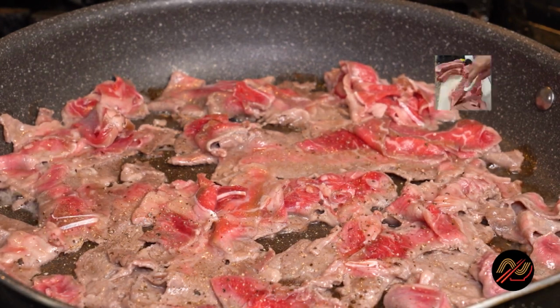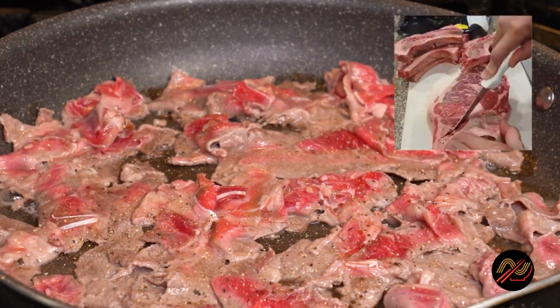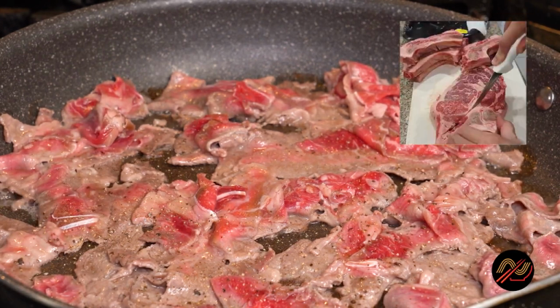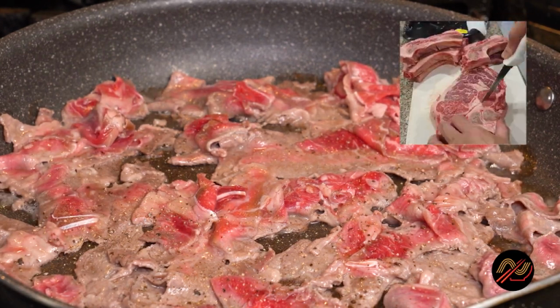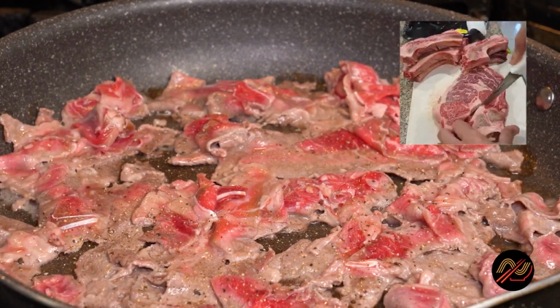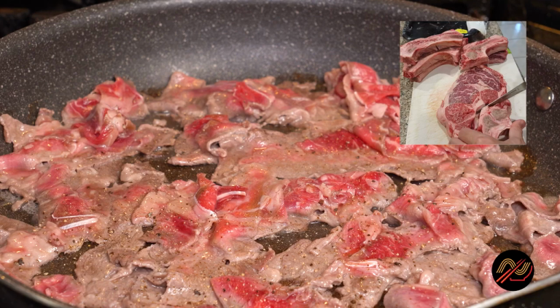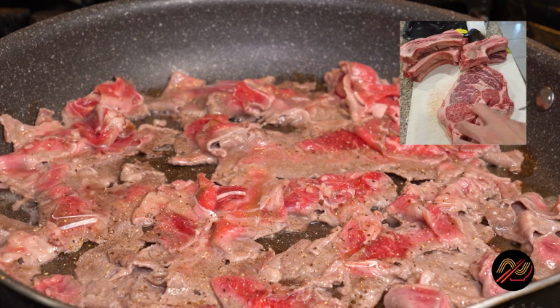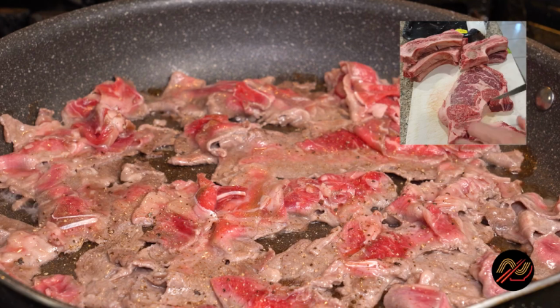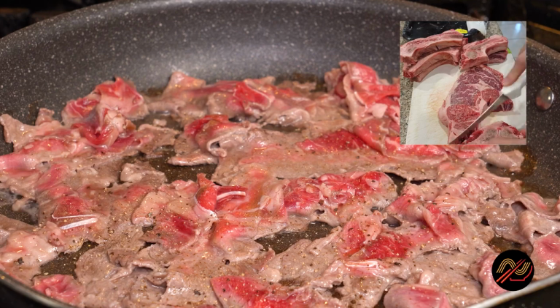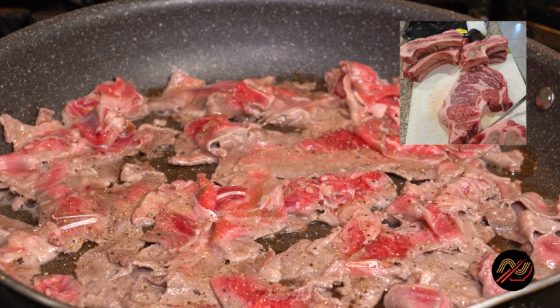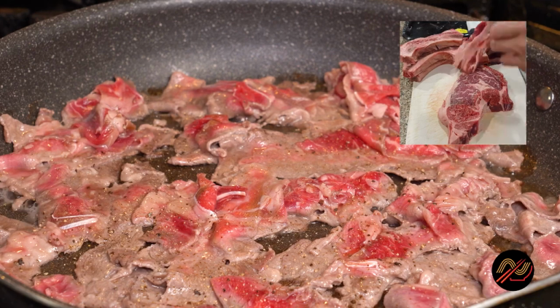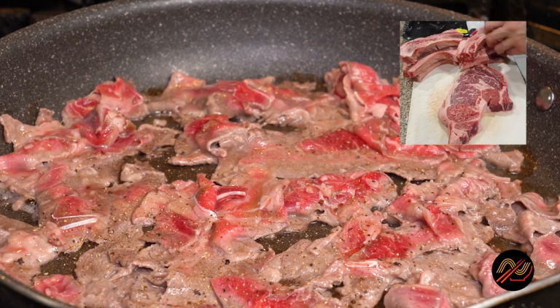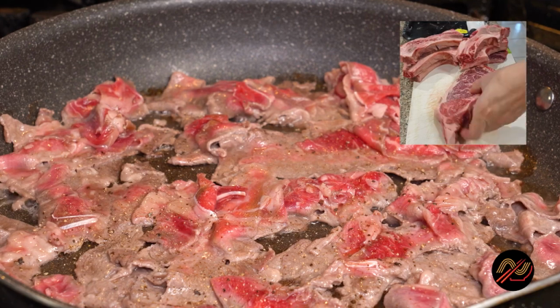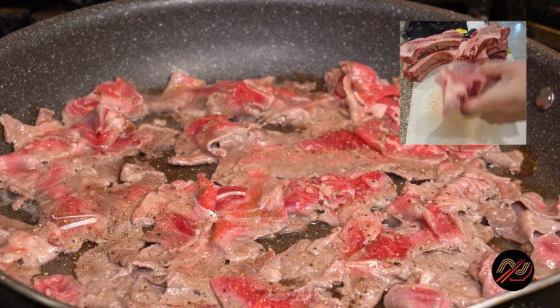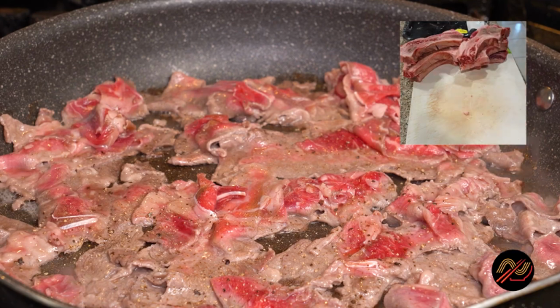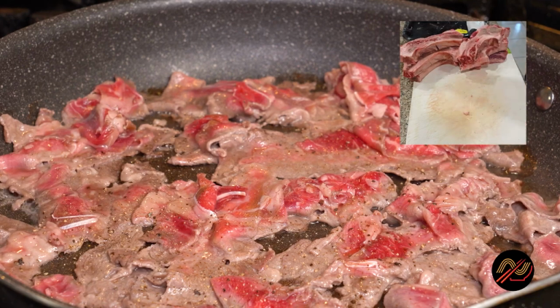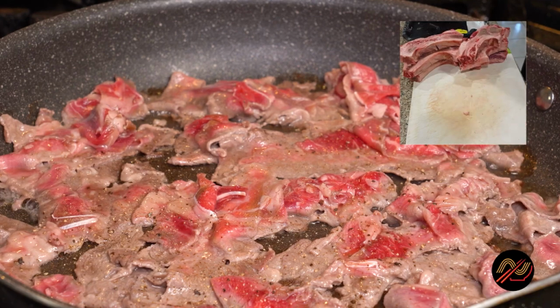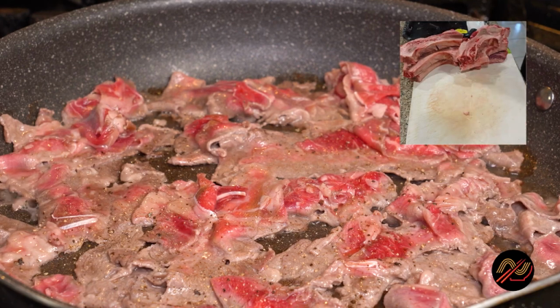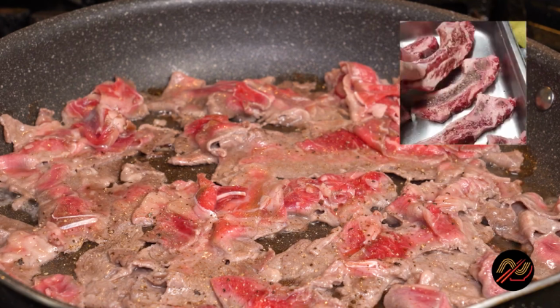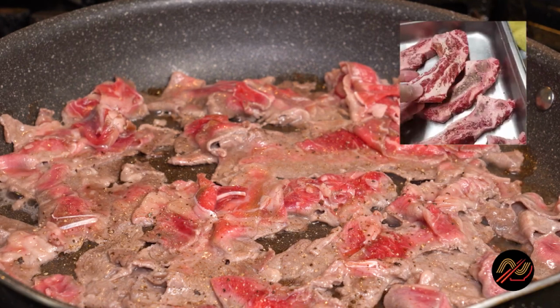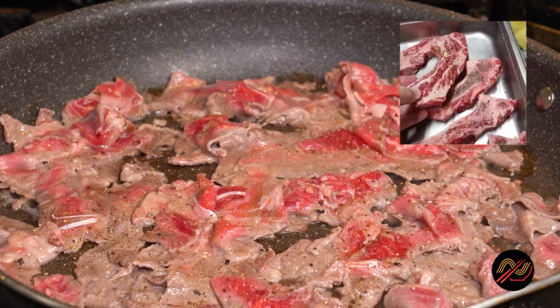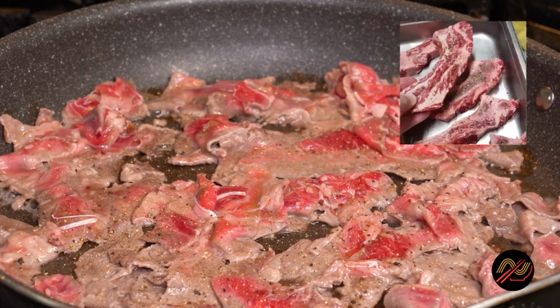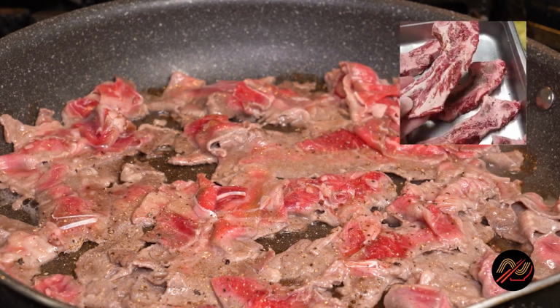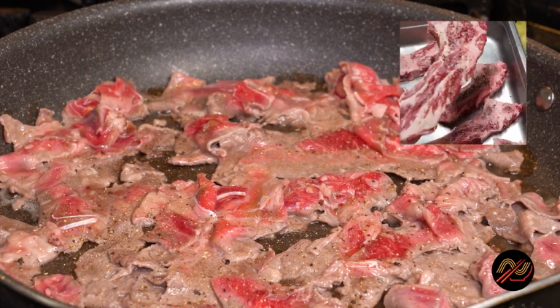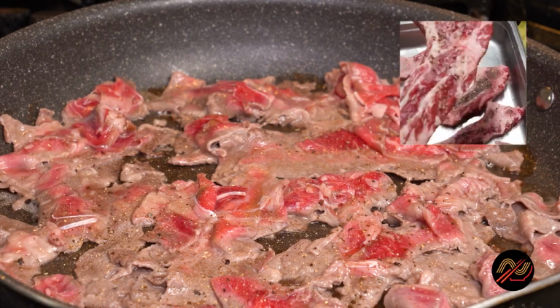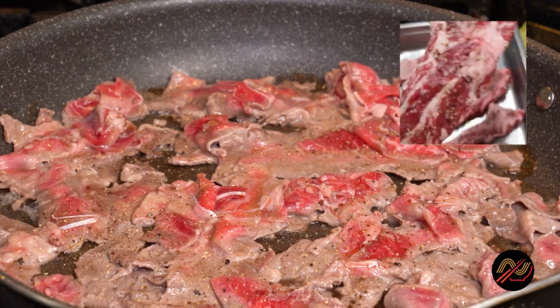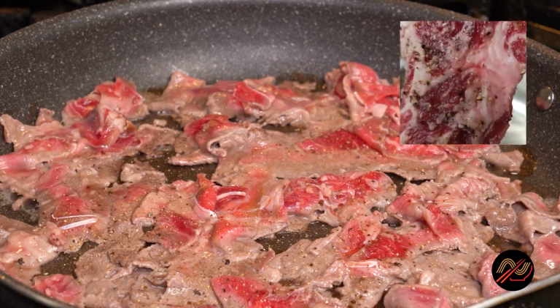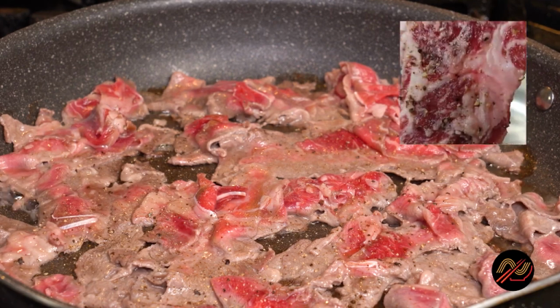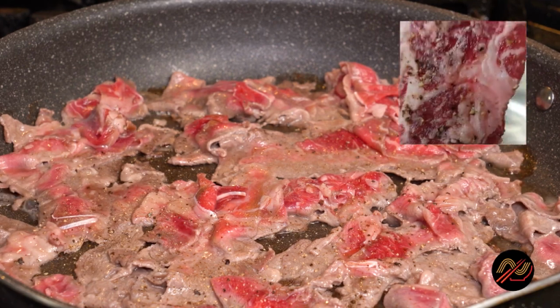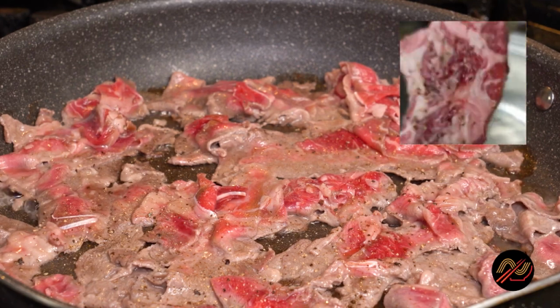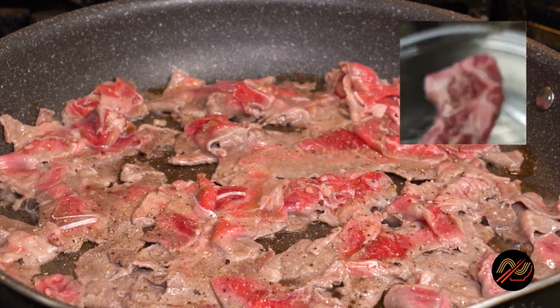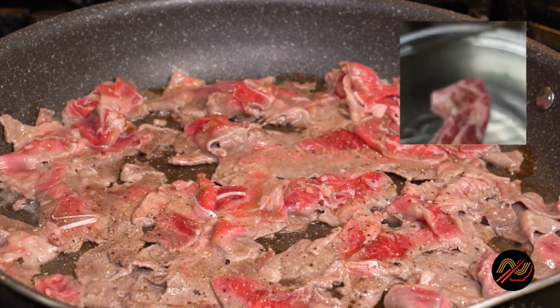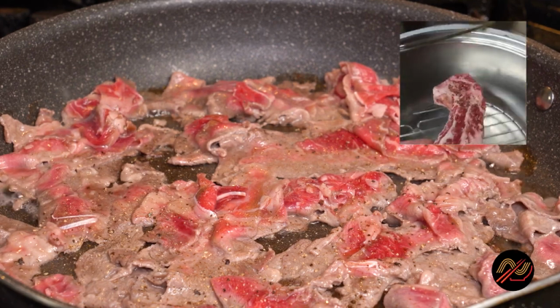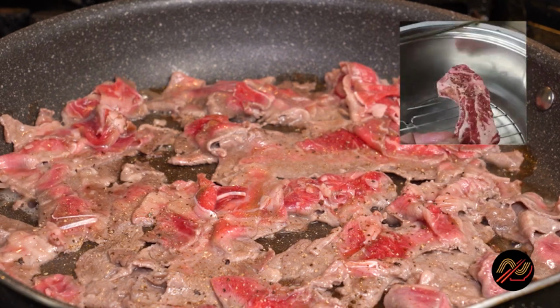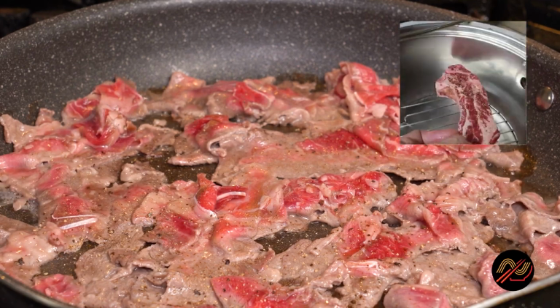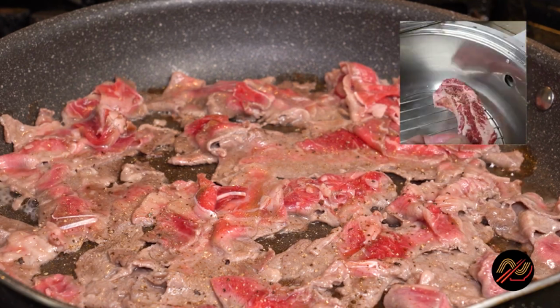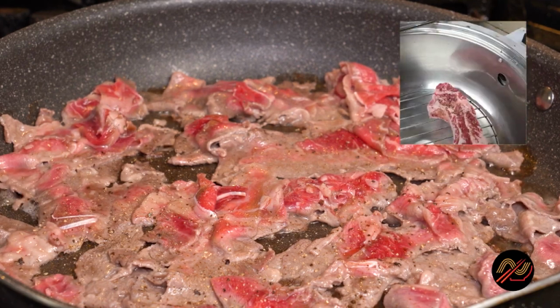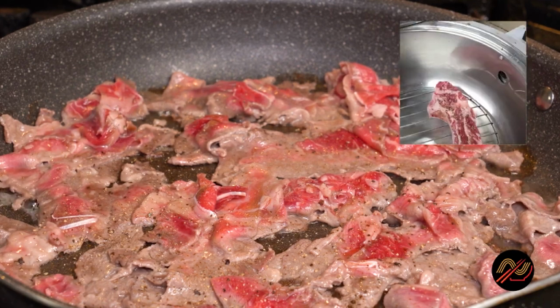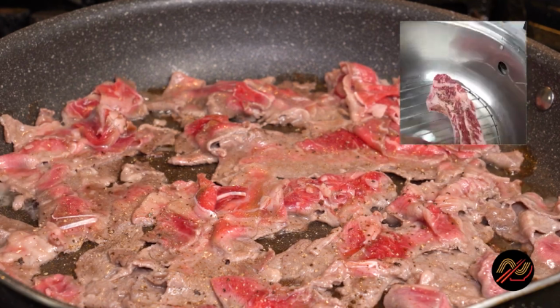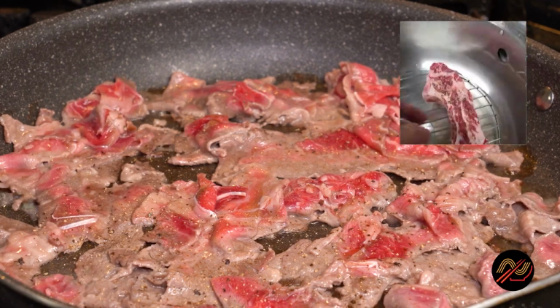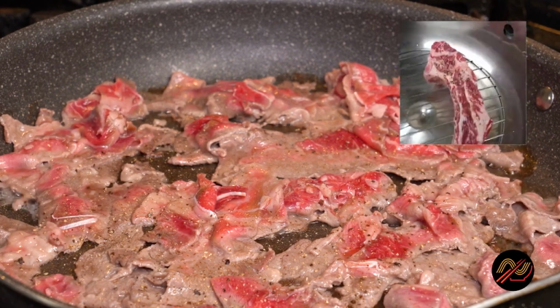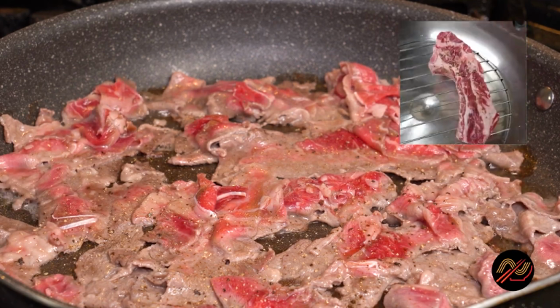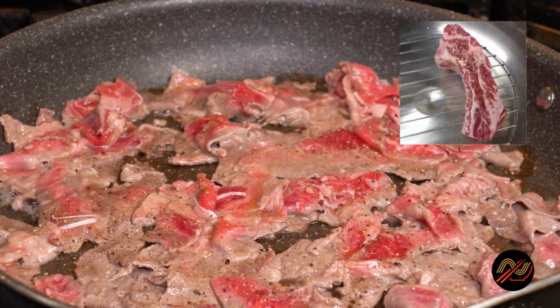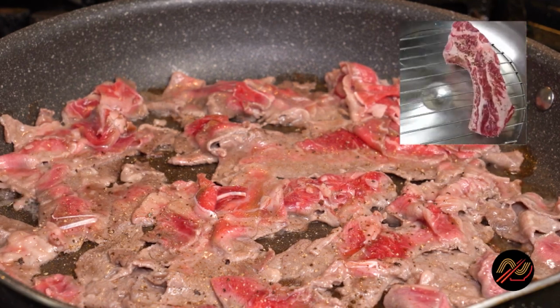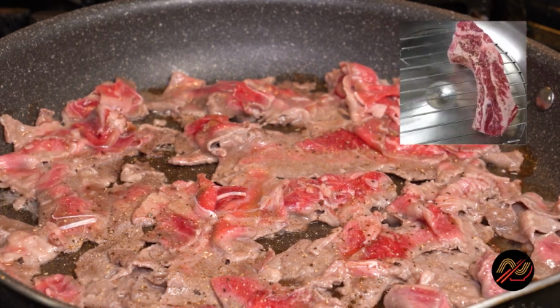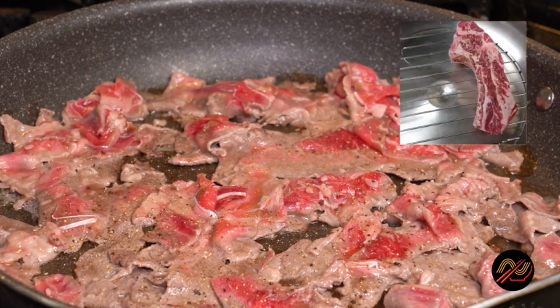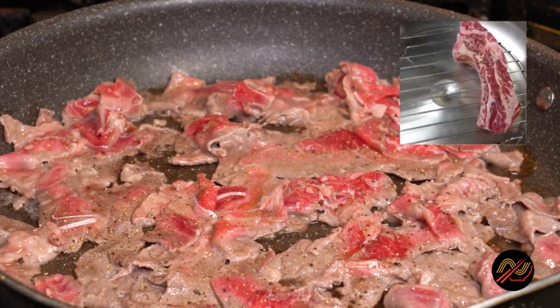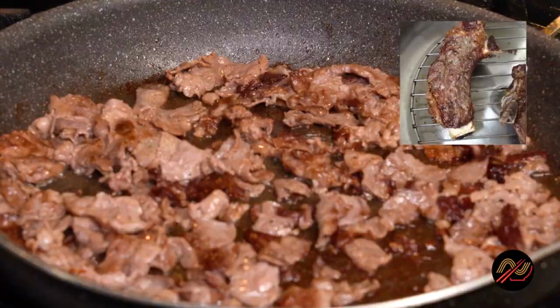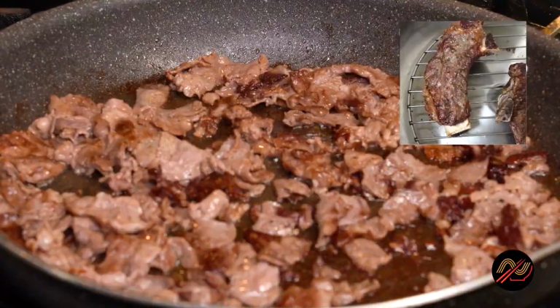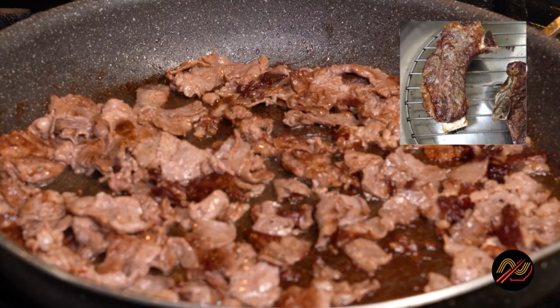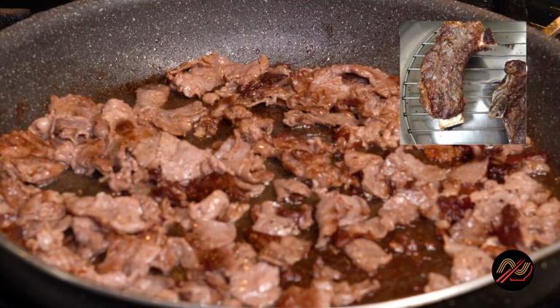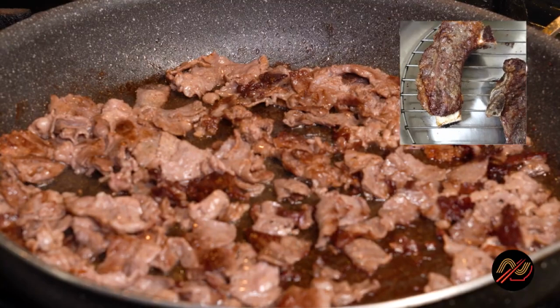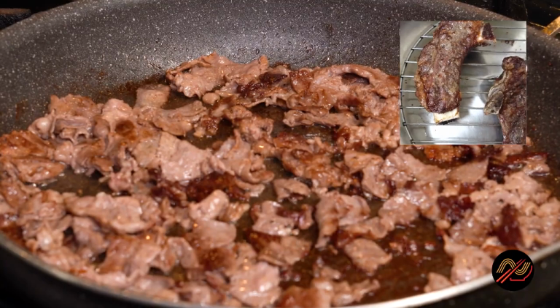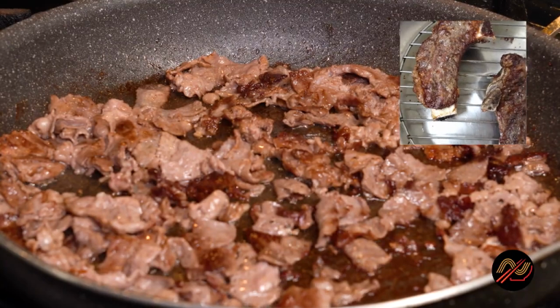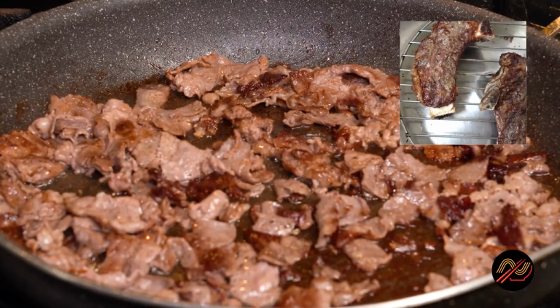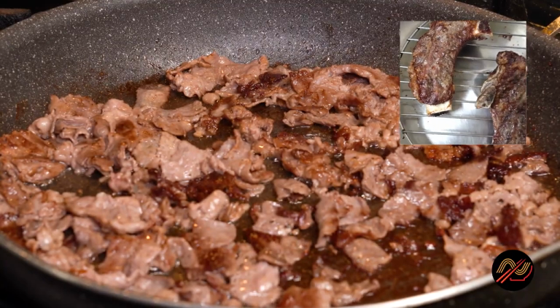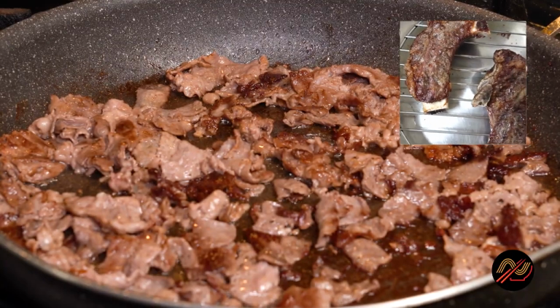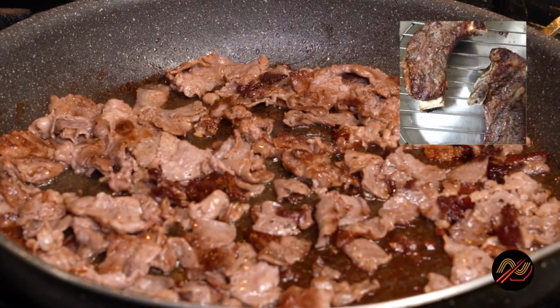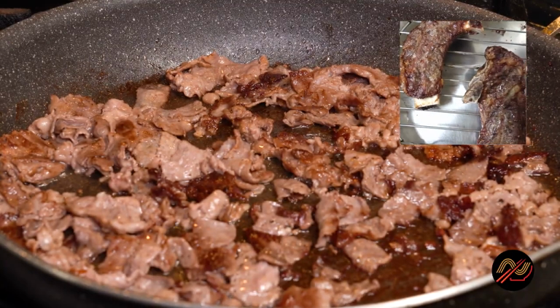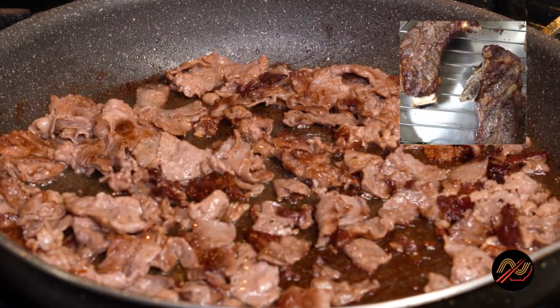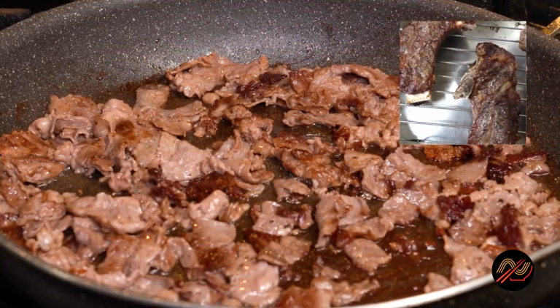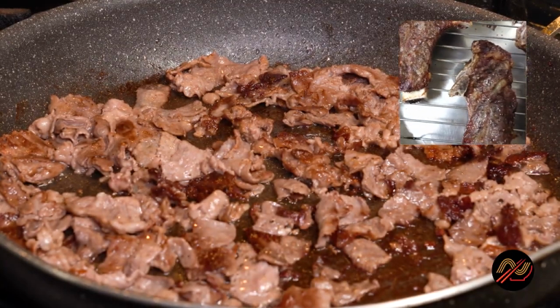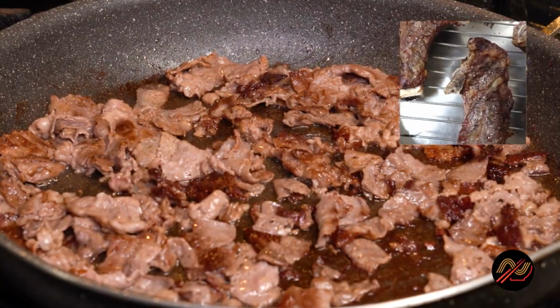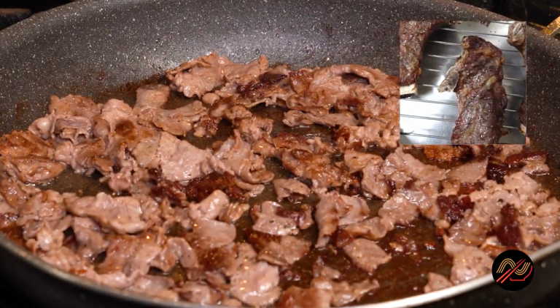Be sure to check out my video on roasting the ribeye bones, cave nam style. The beef won't take long to brown, and we don't want to overcook them.